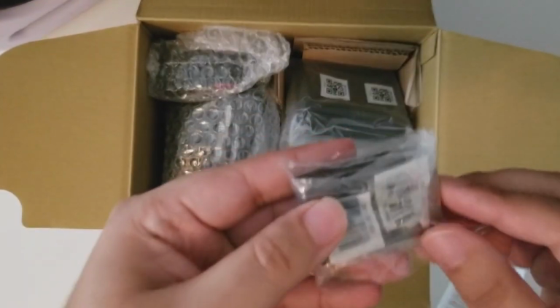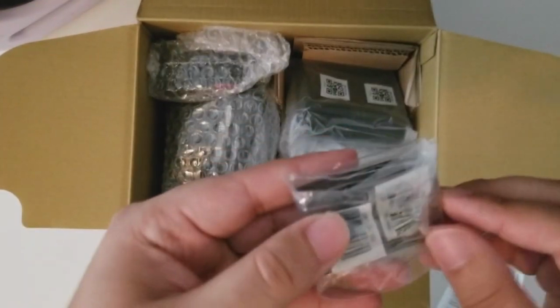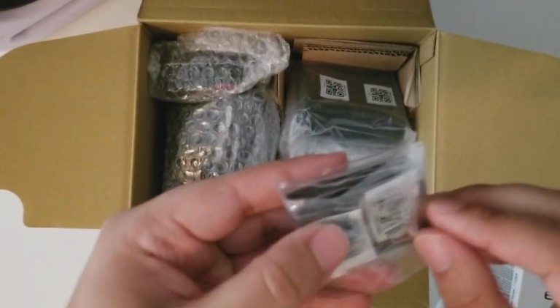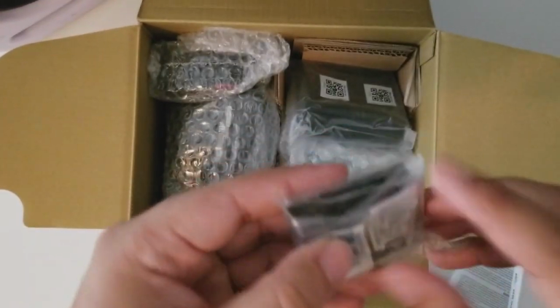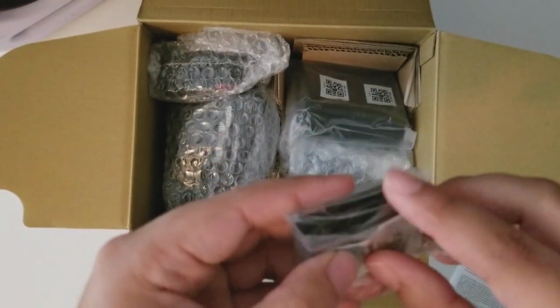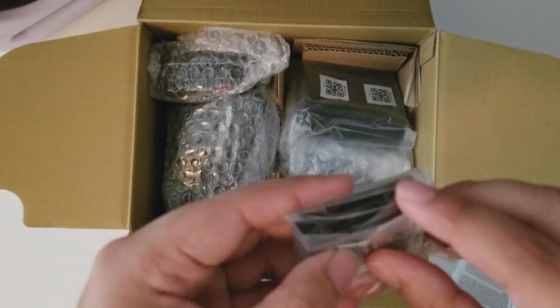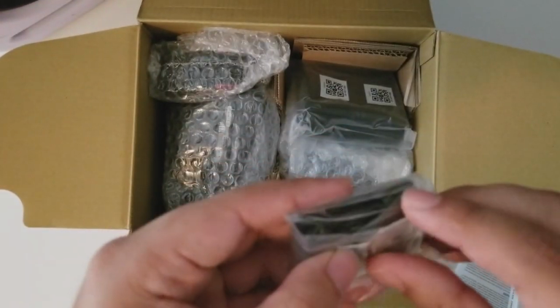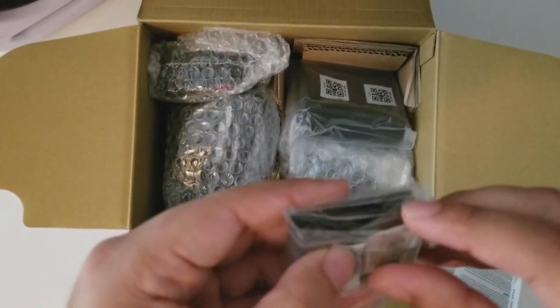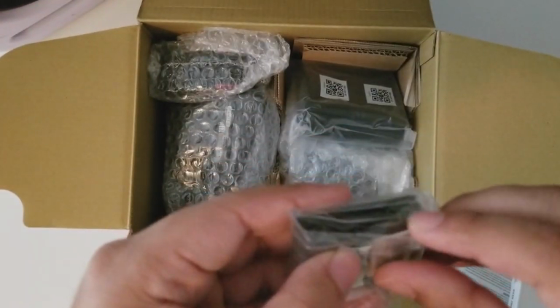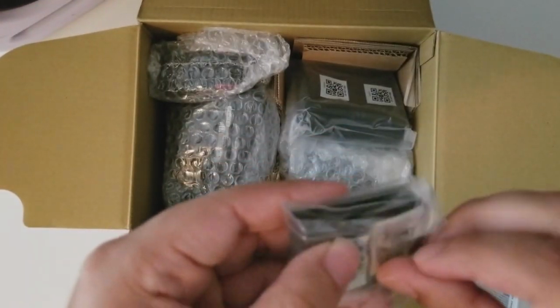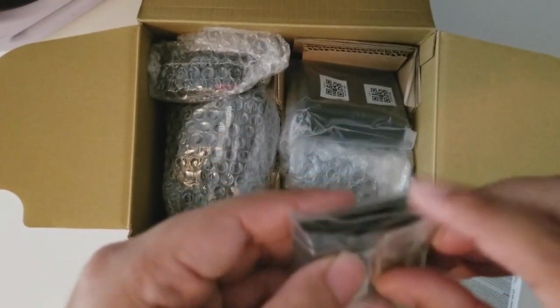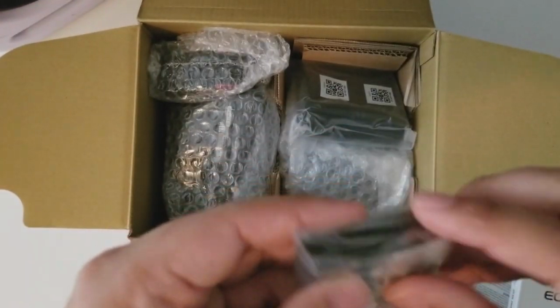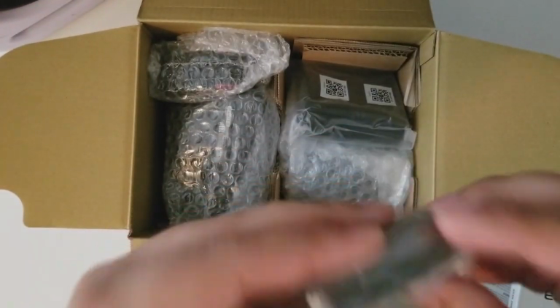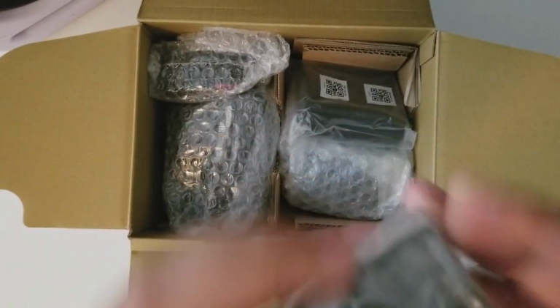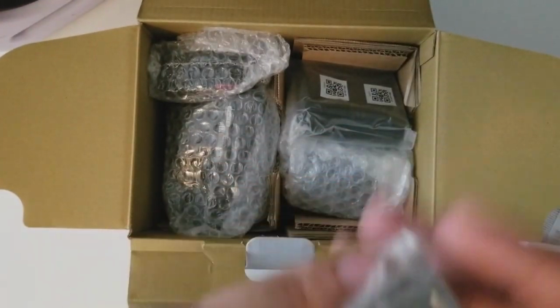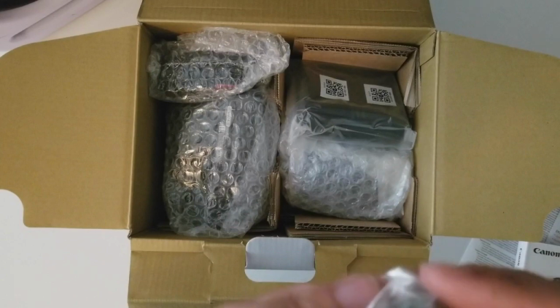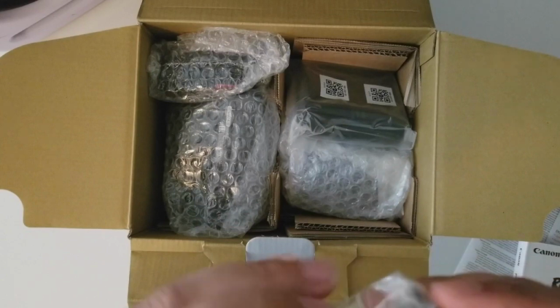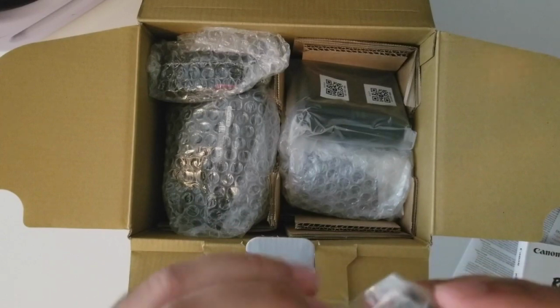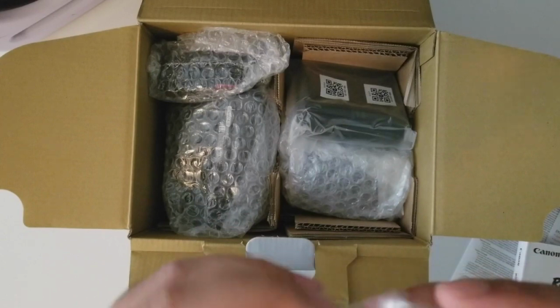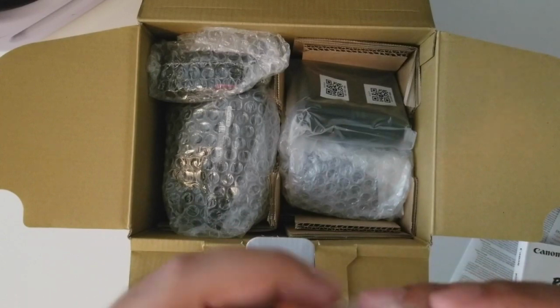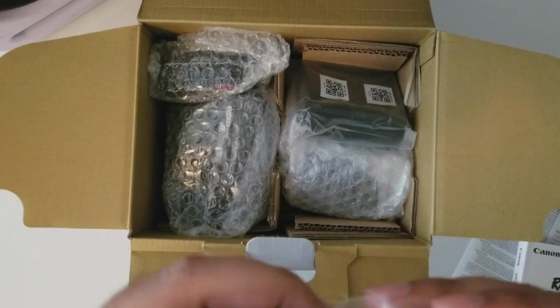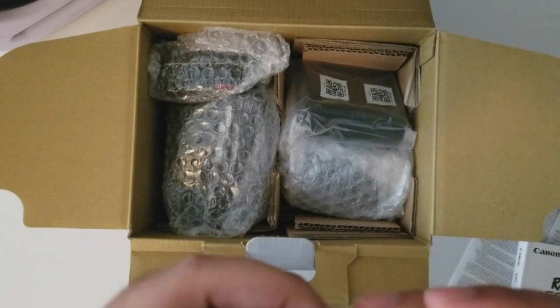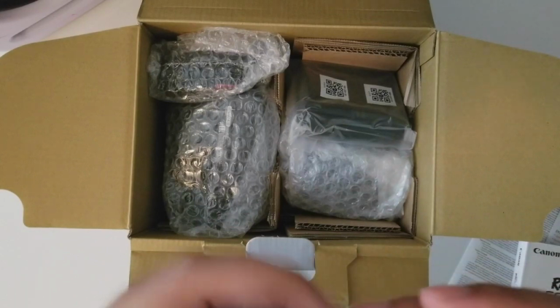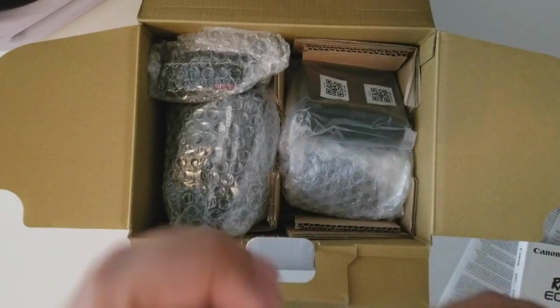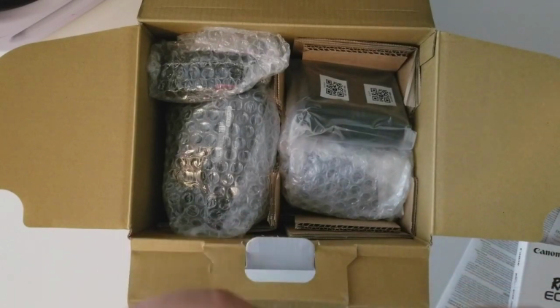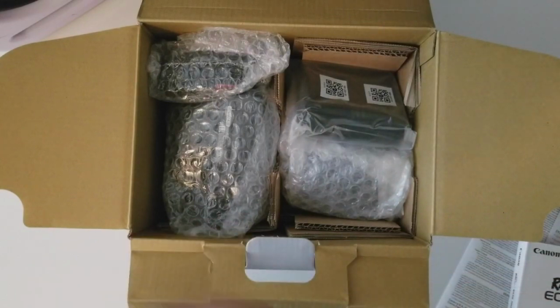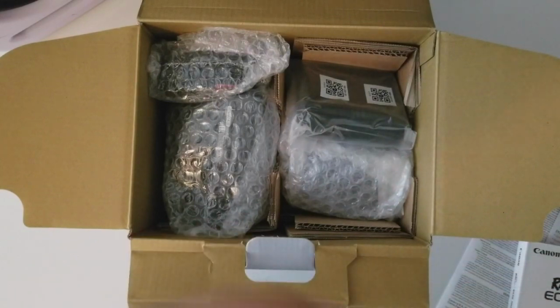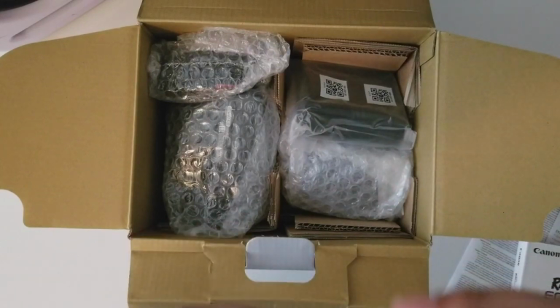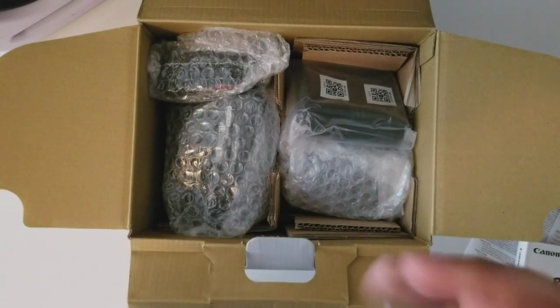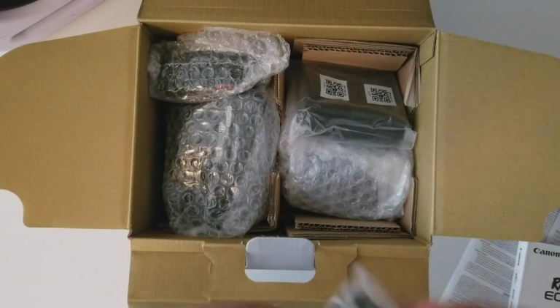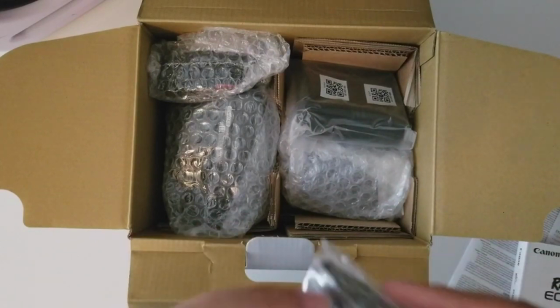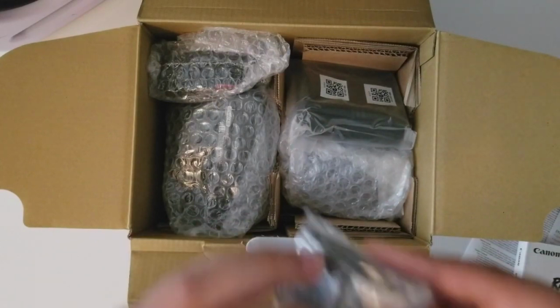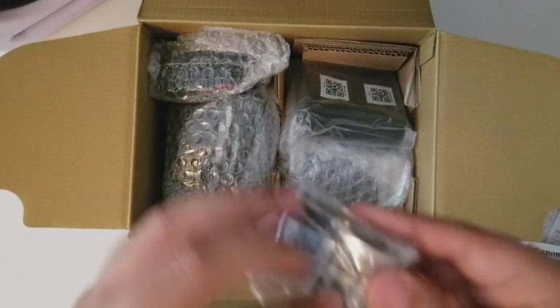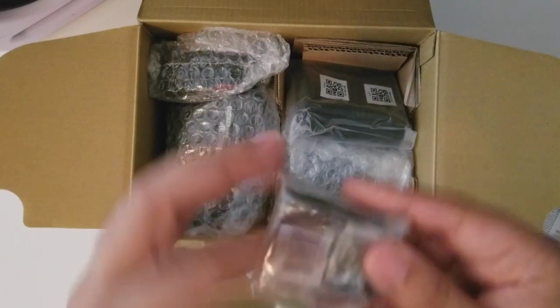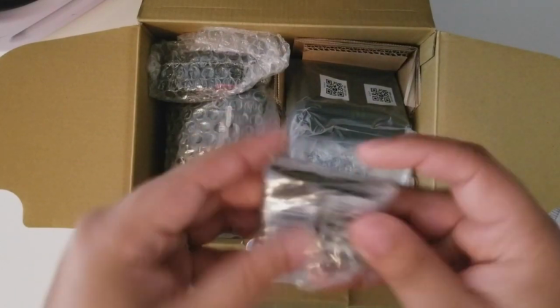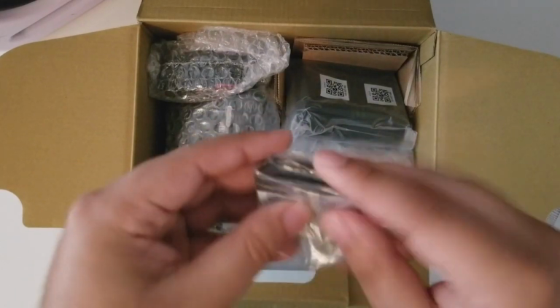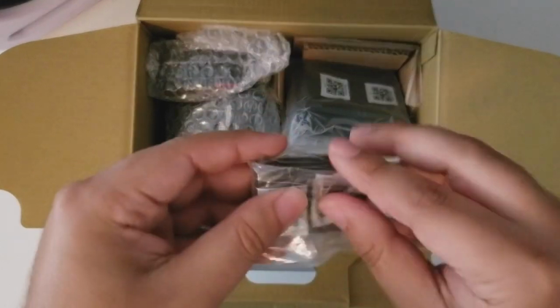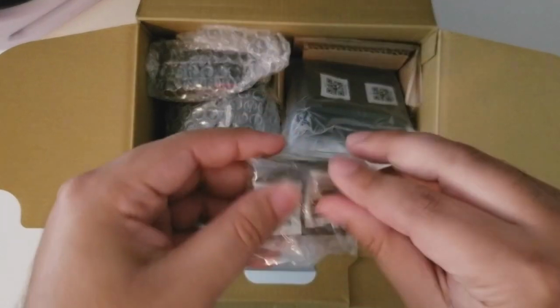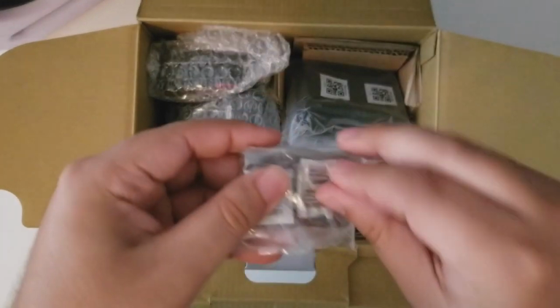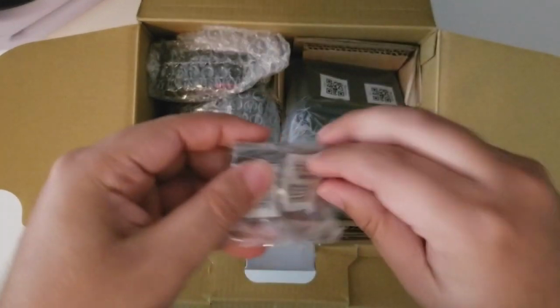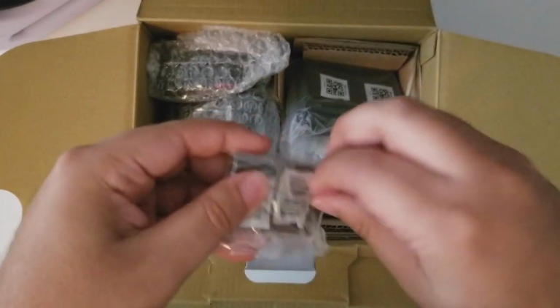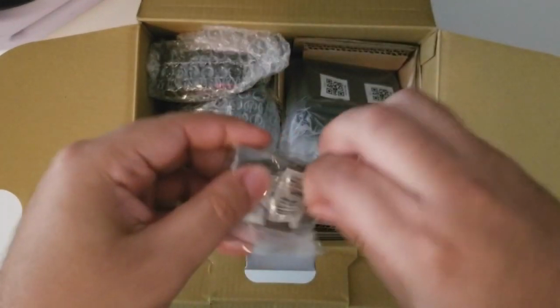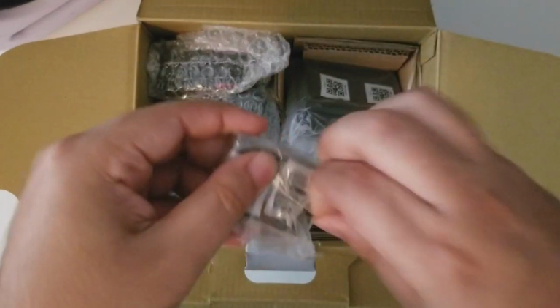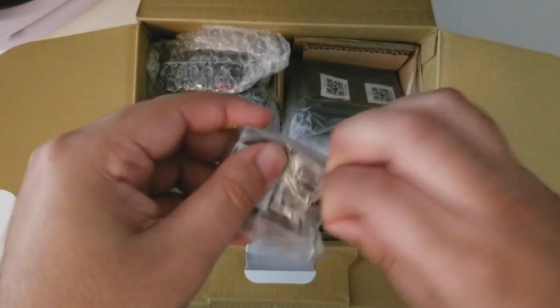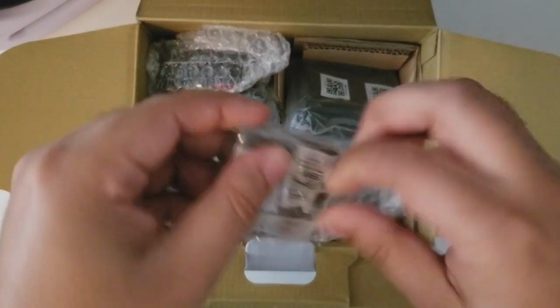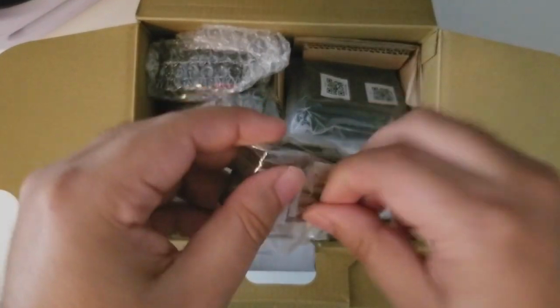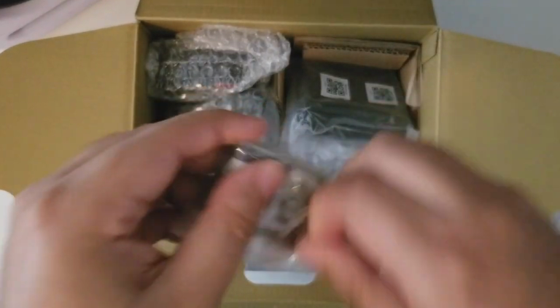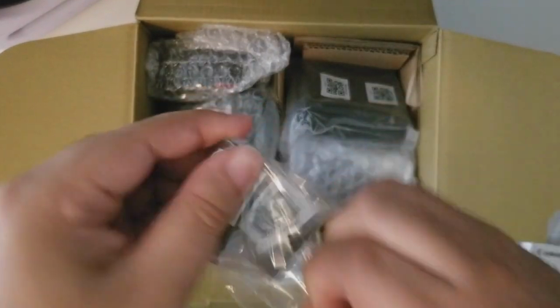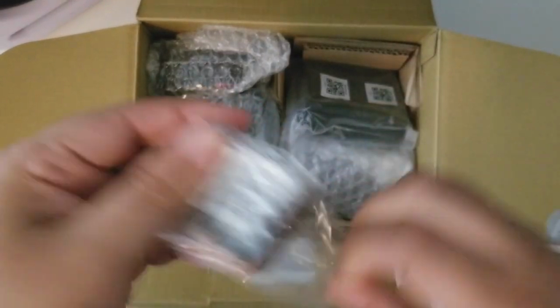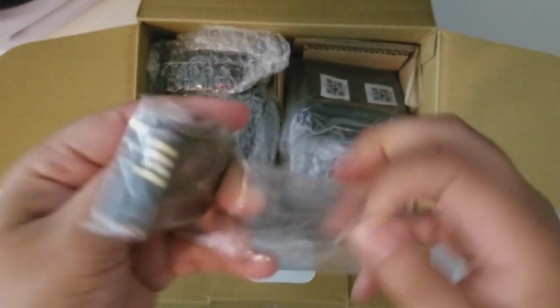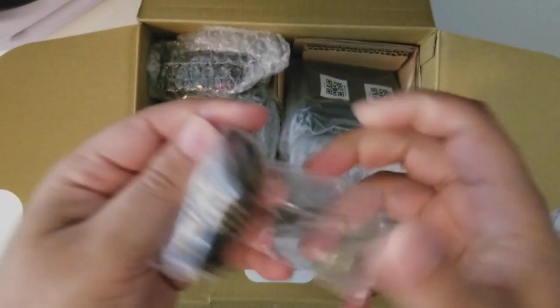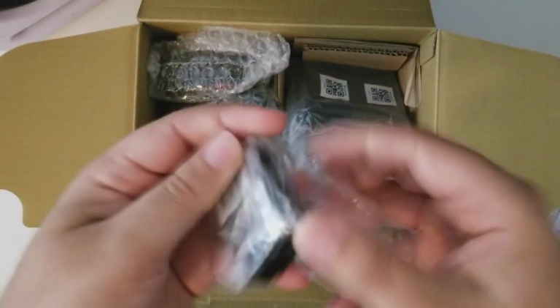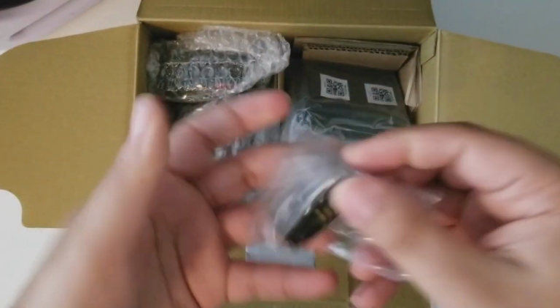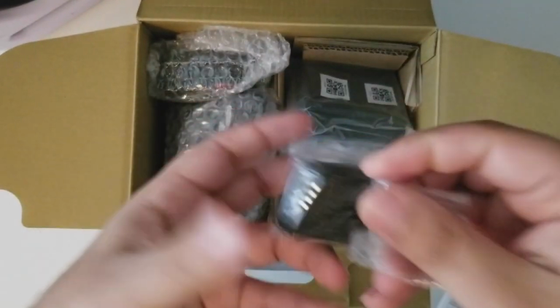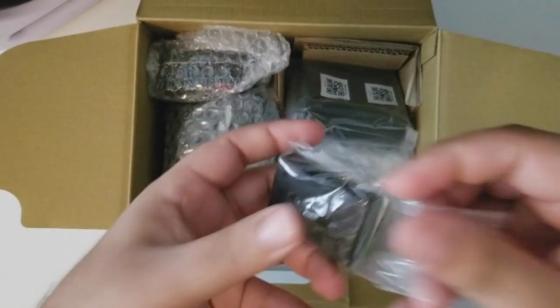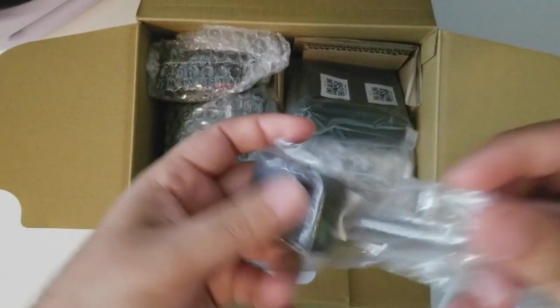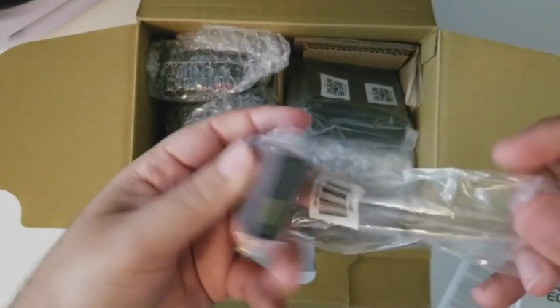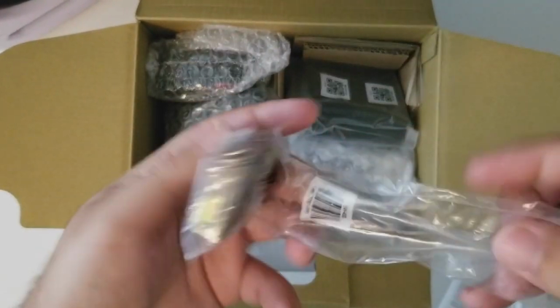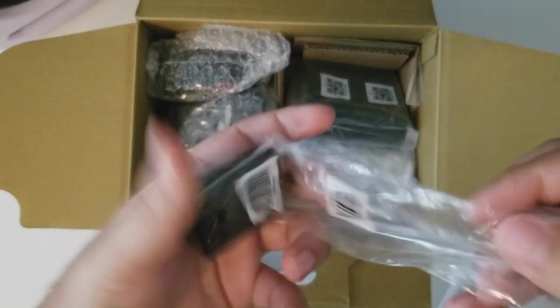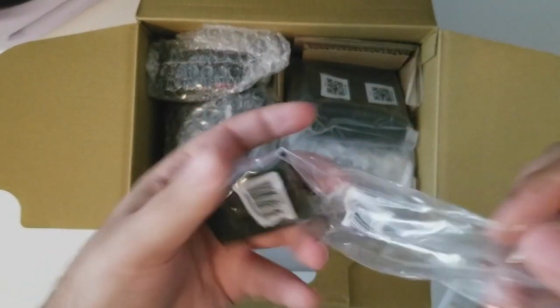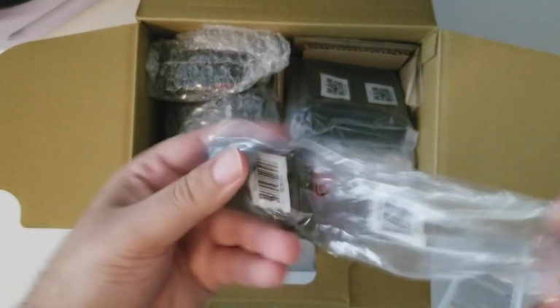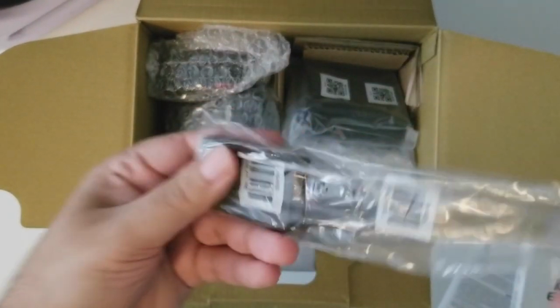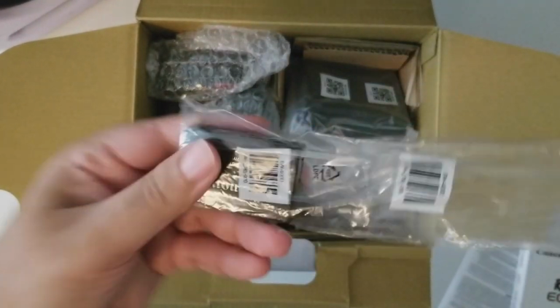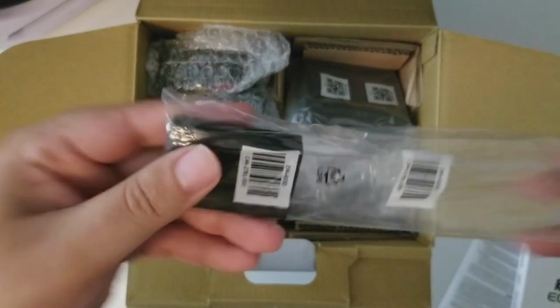You see the battery — yes, this is a battery.